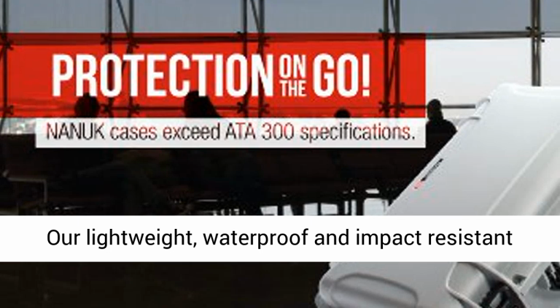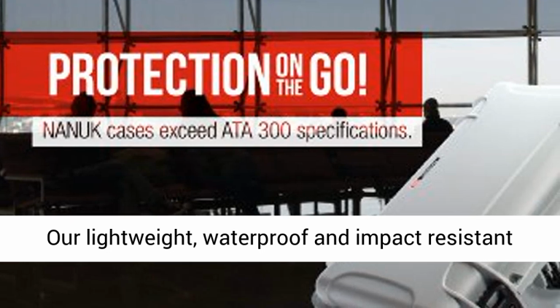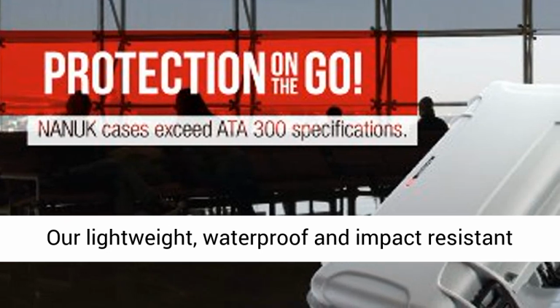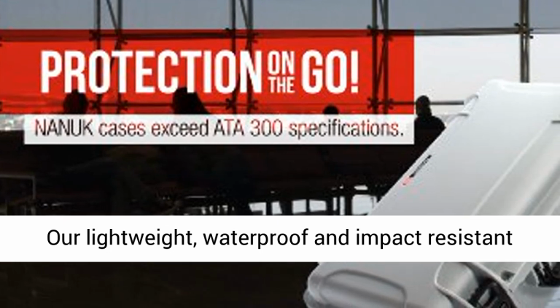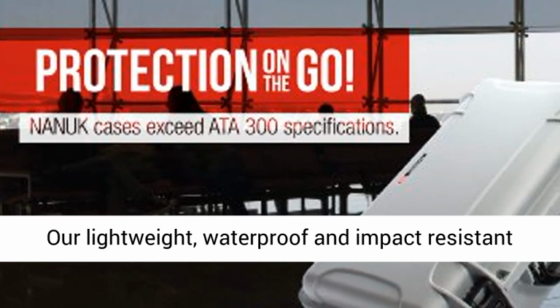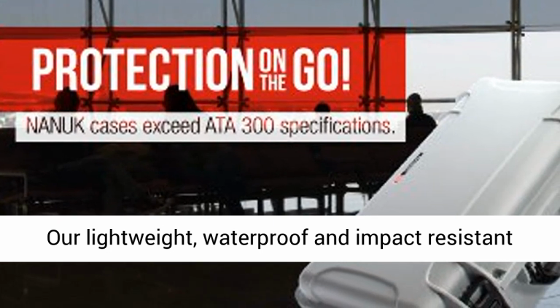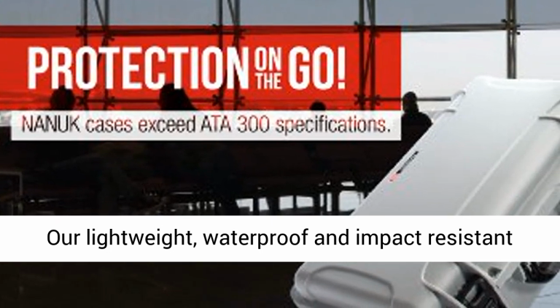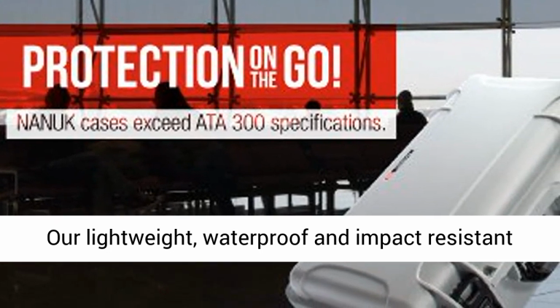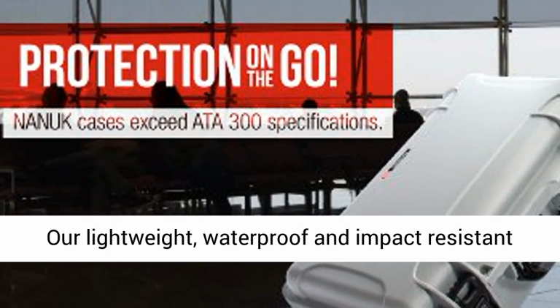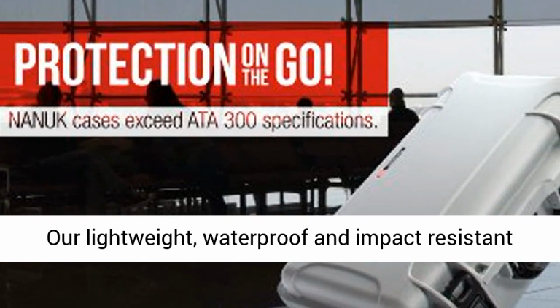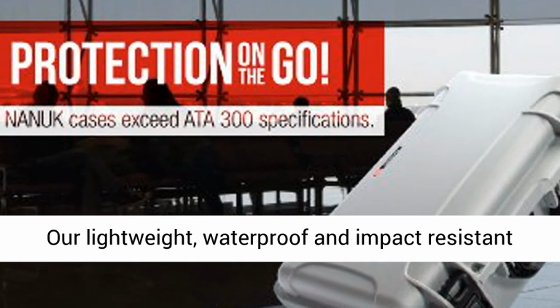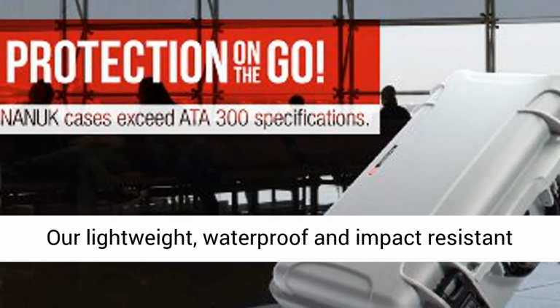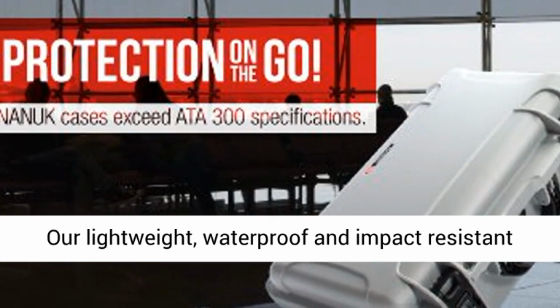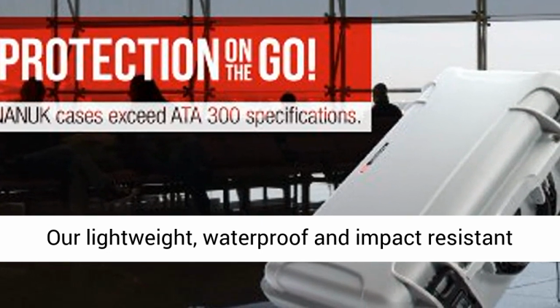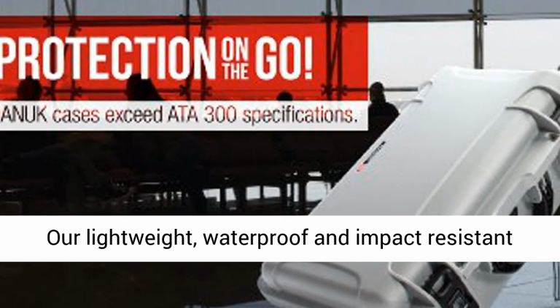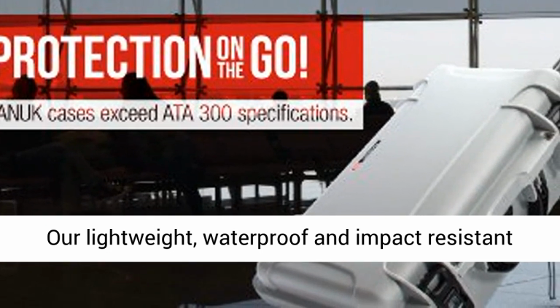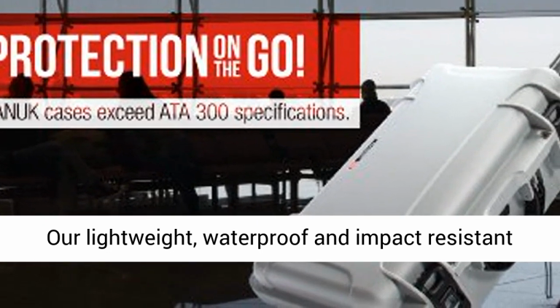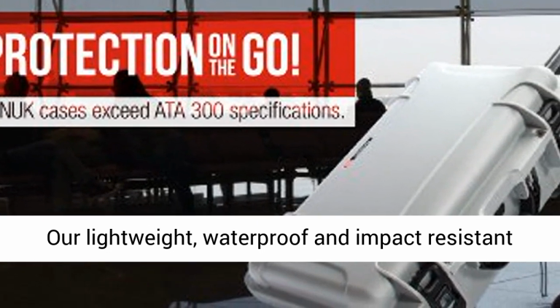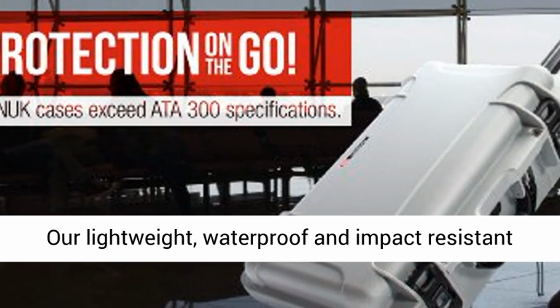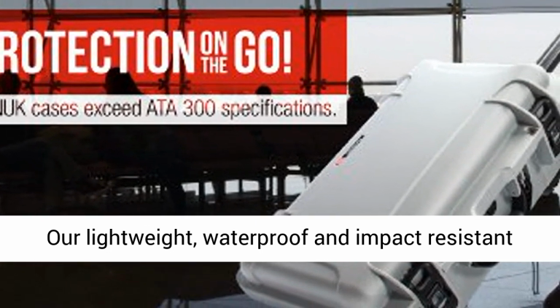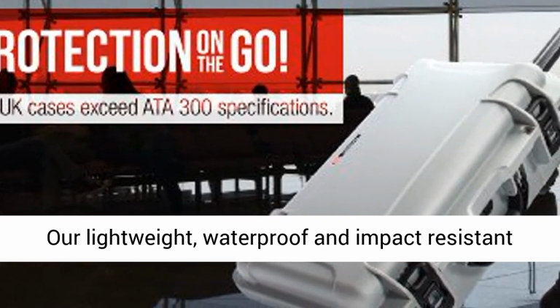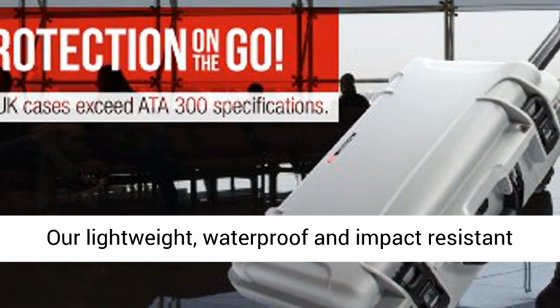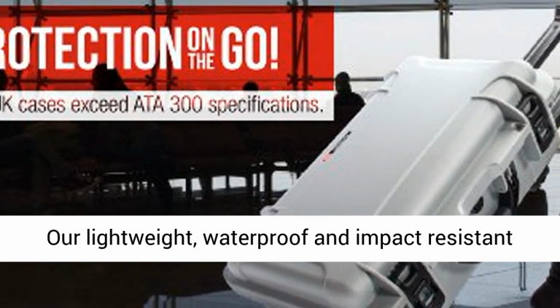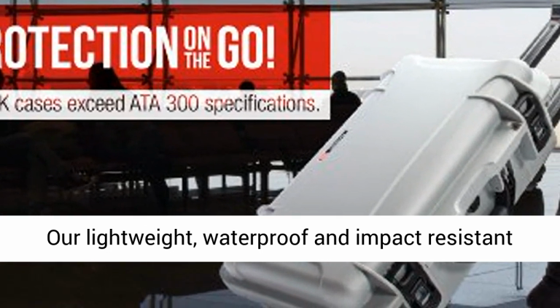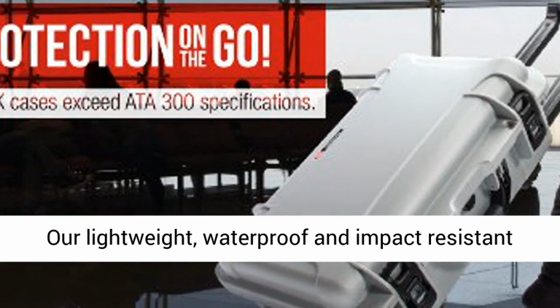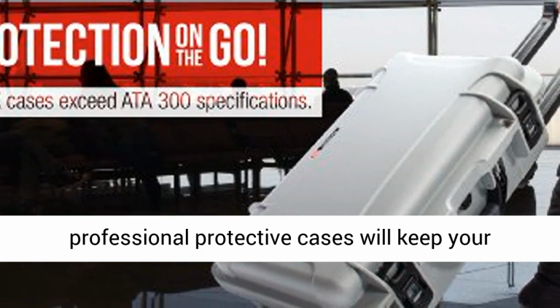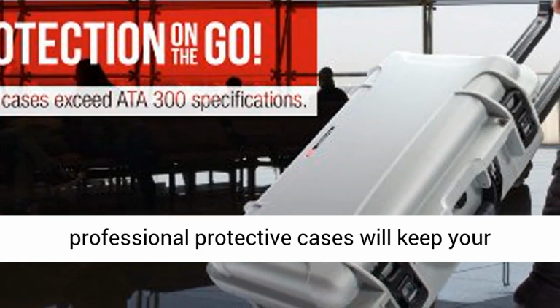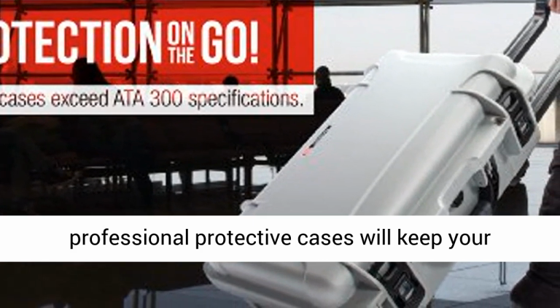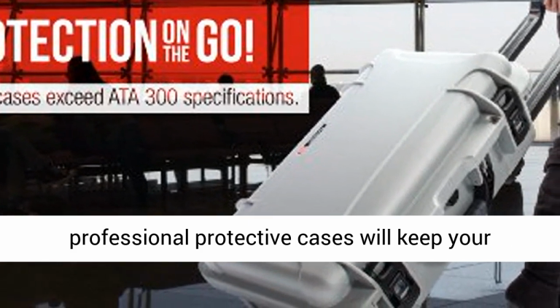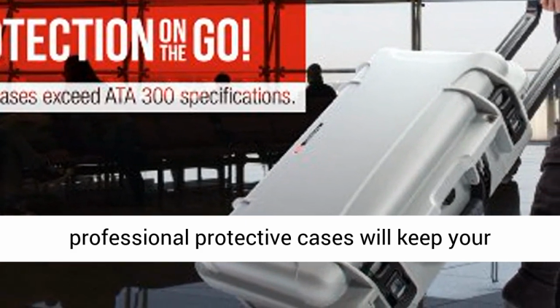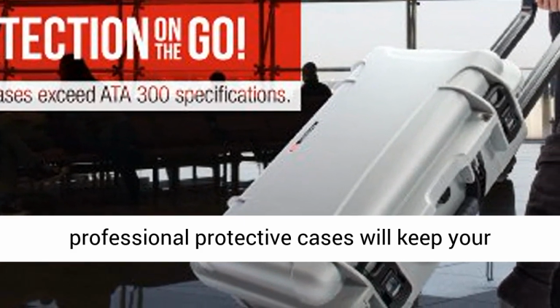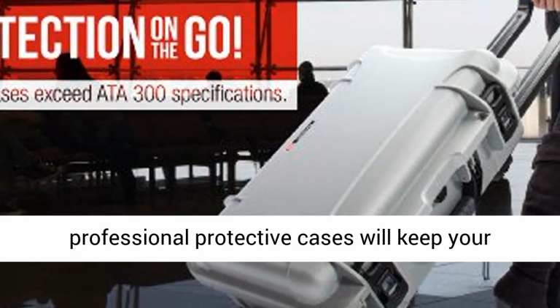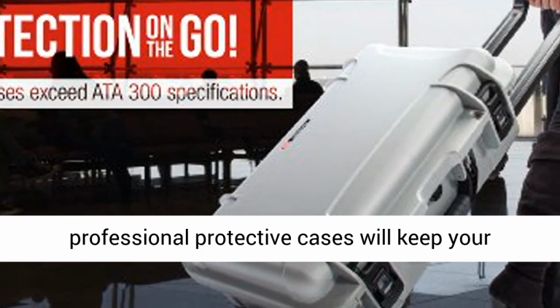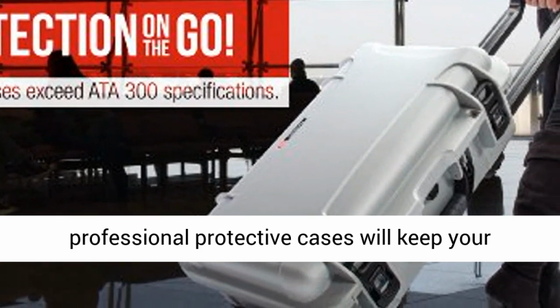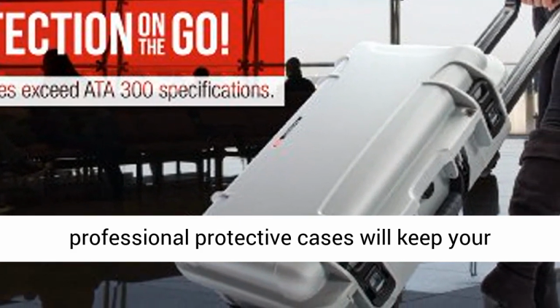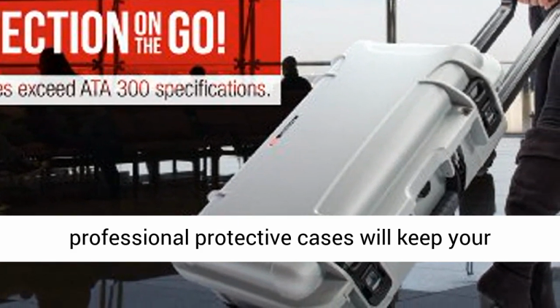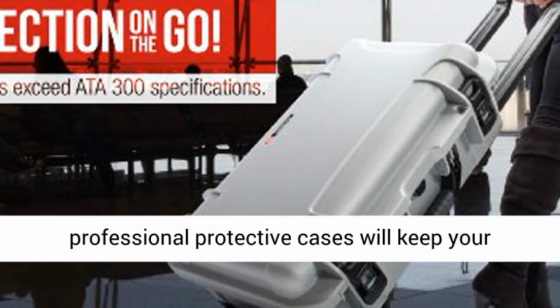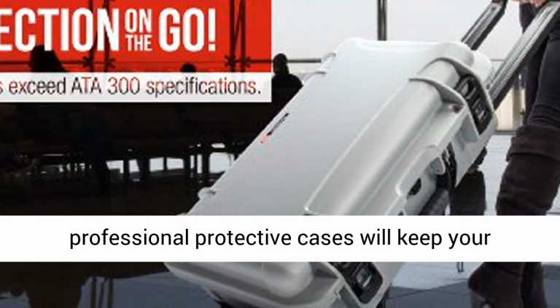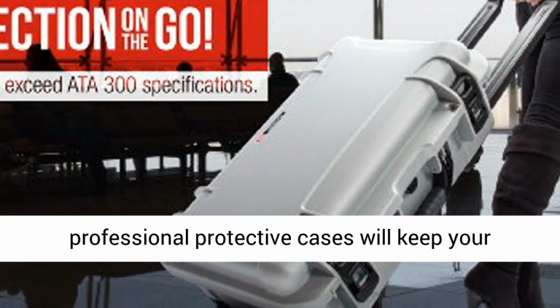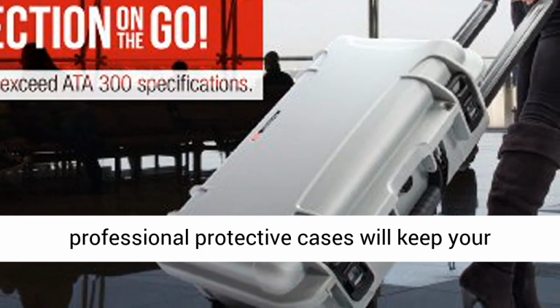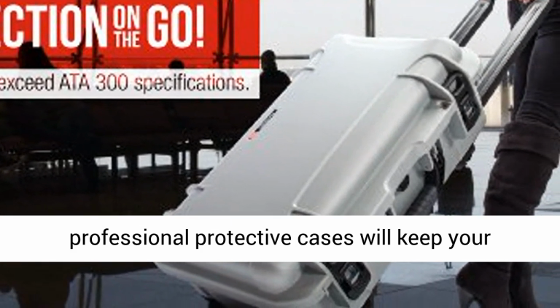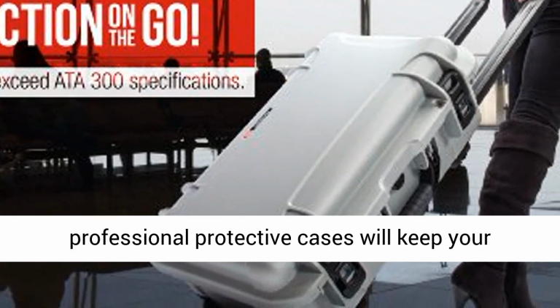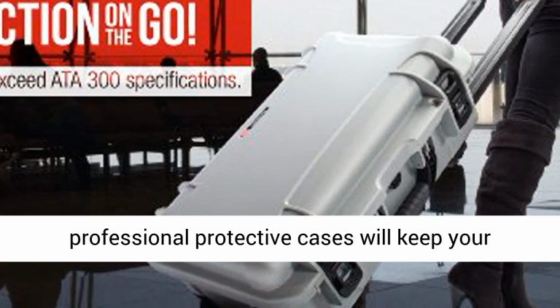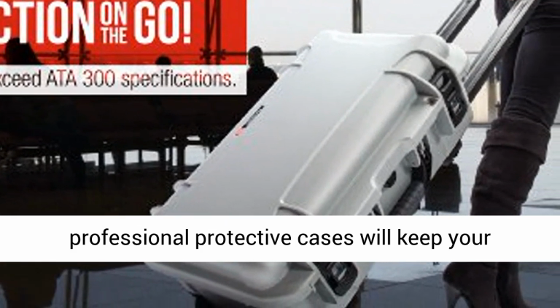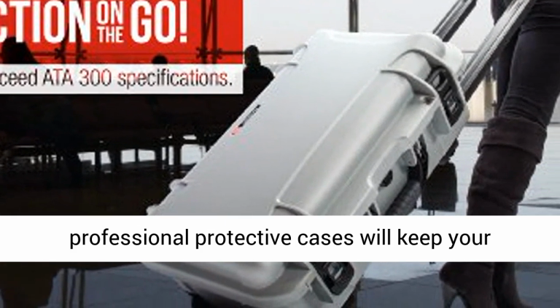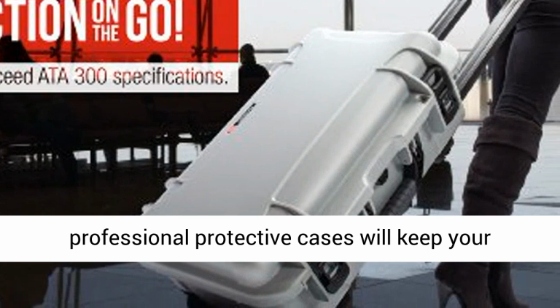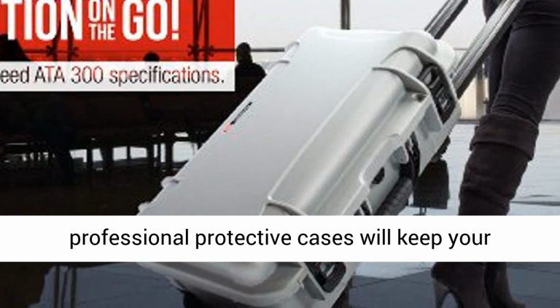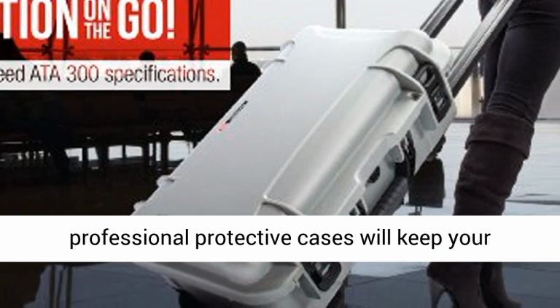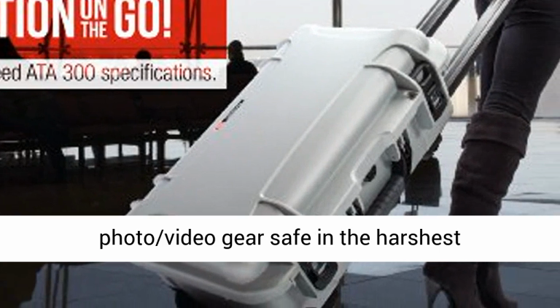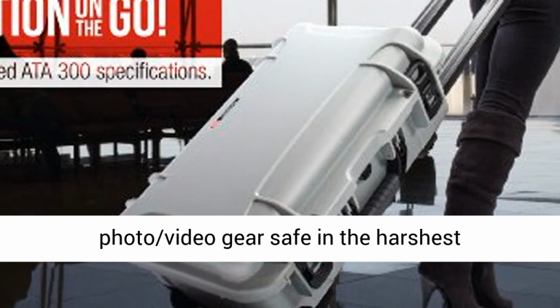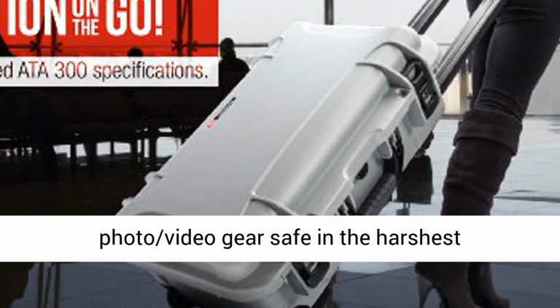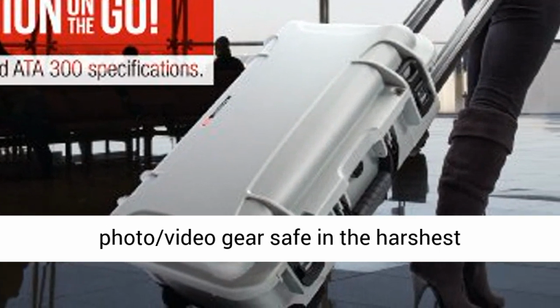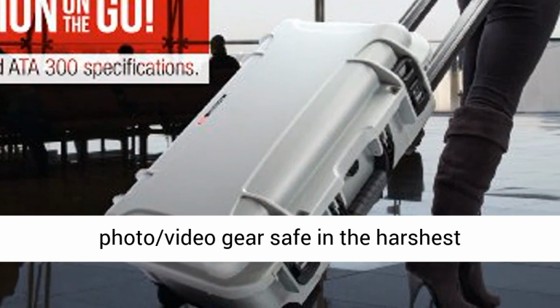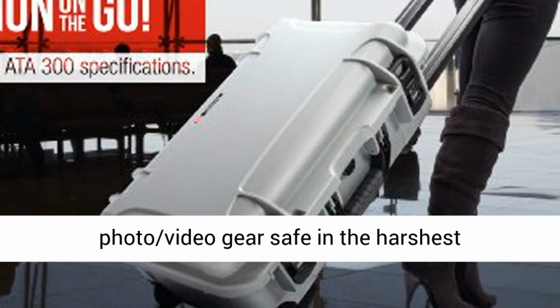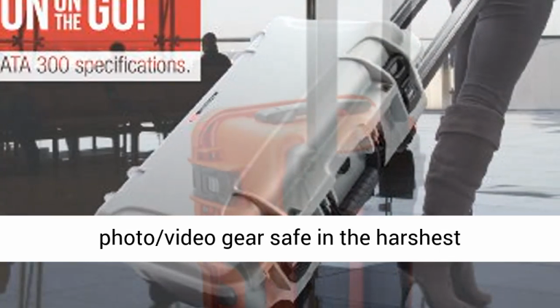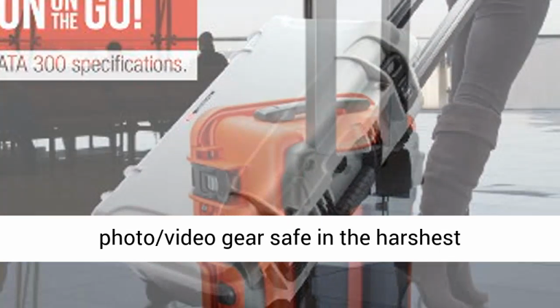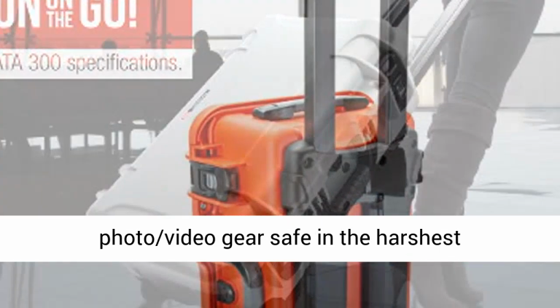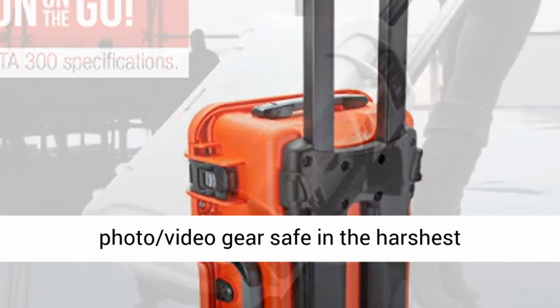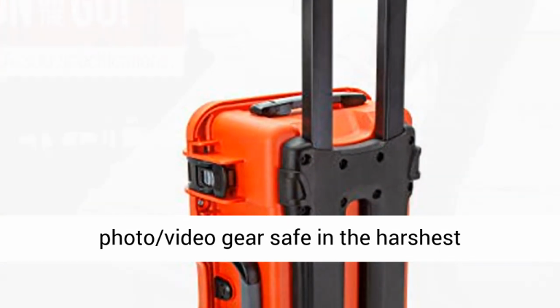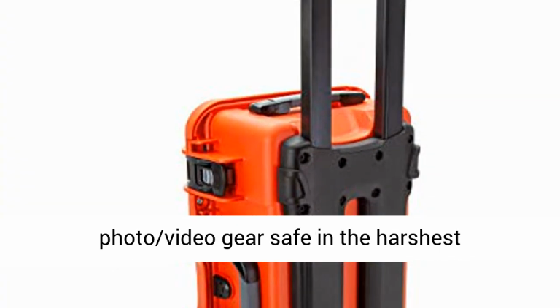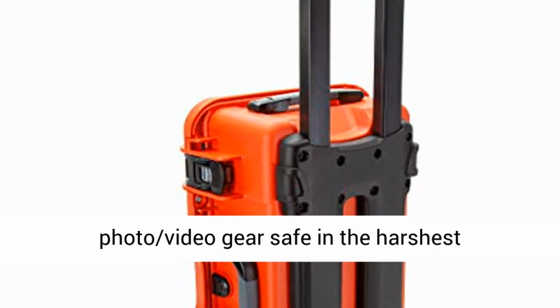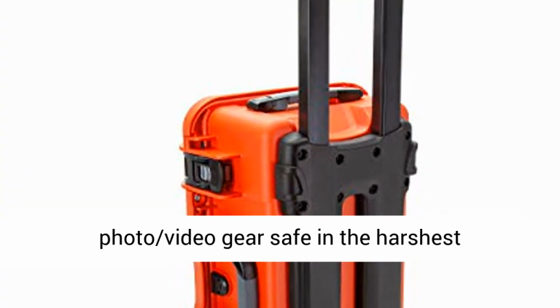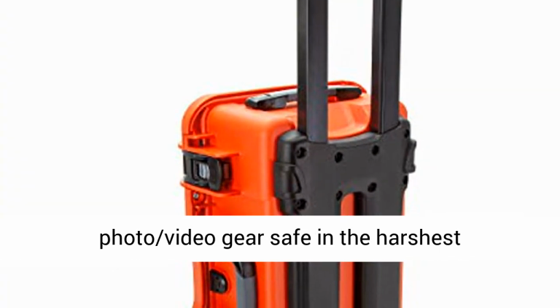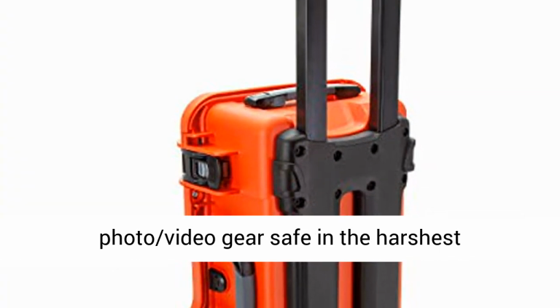Our lightweight, waterproof and impact-resistant professional protective cases will keep your photo-video gear safe in the harshest environments.